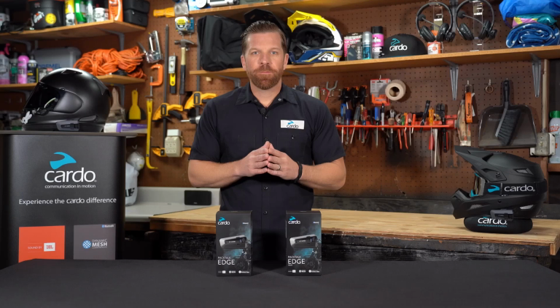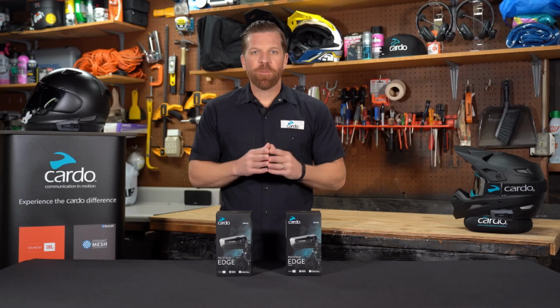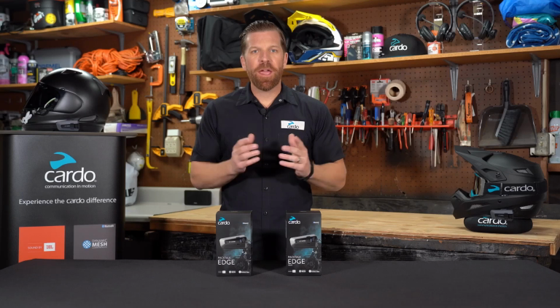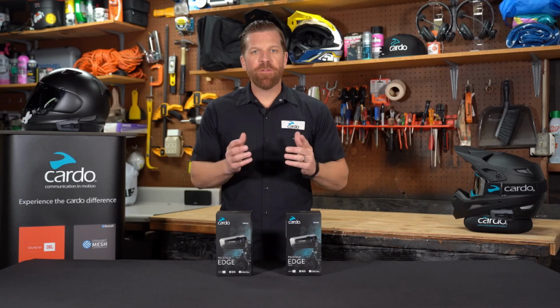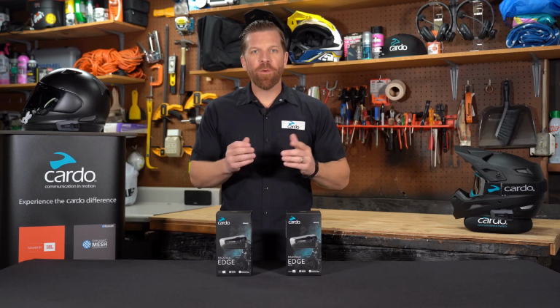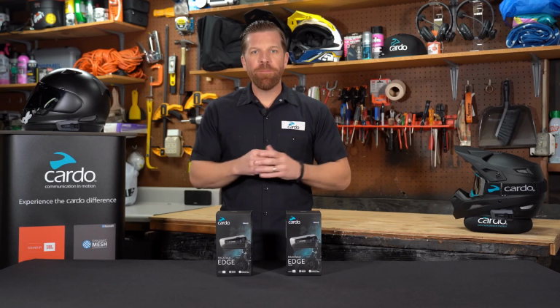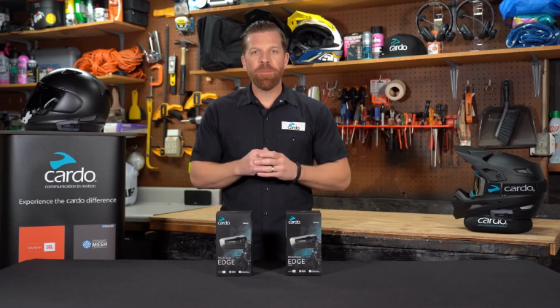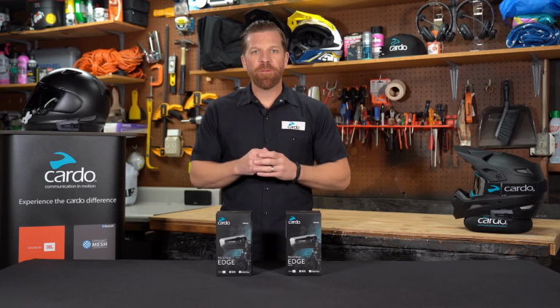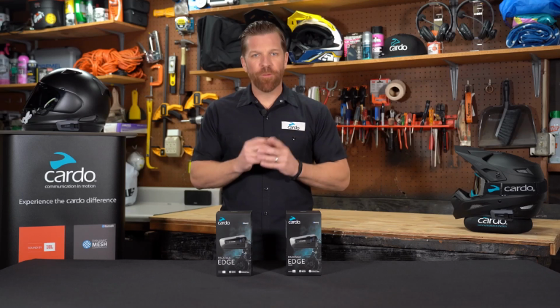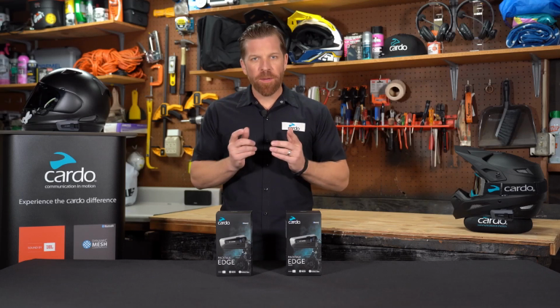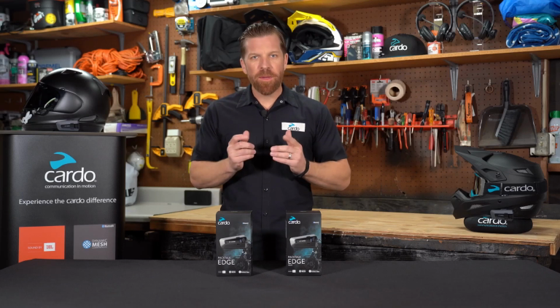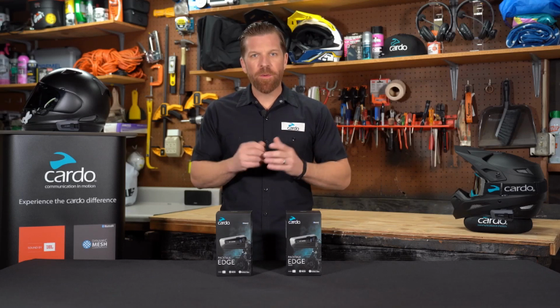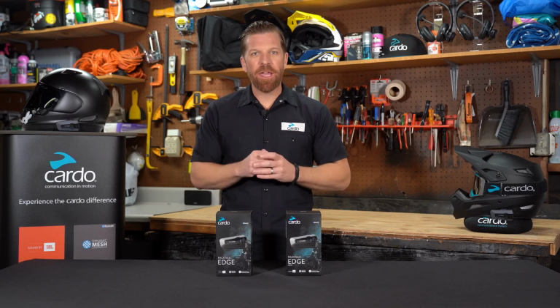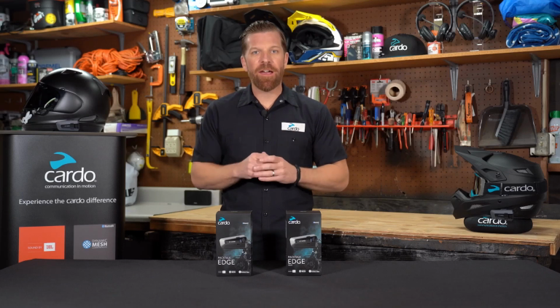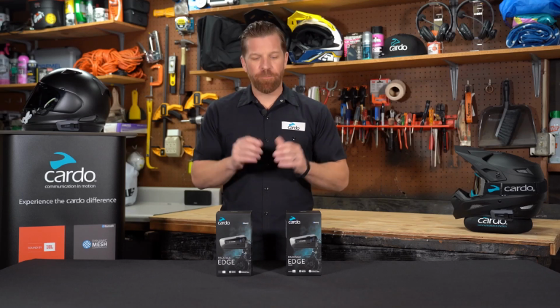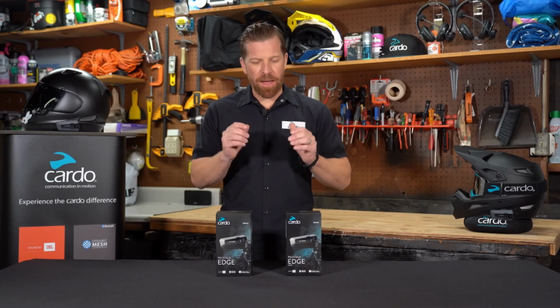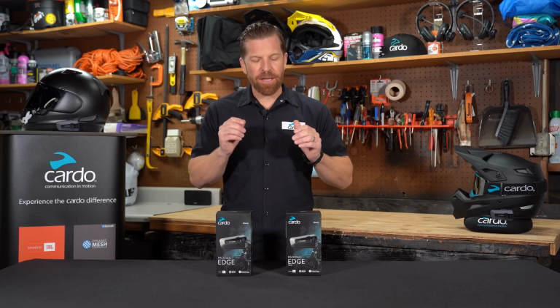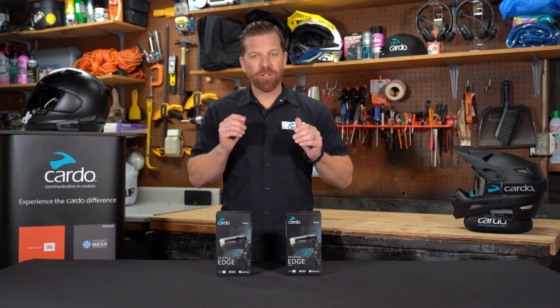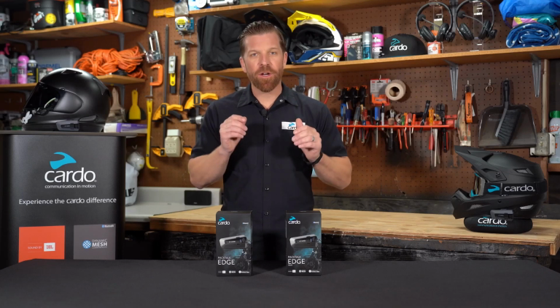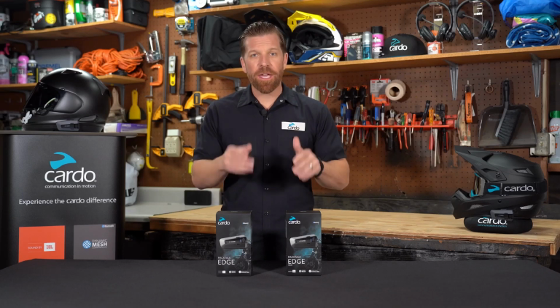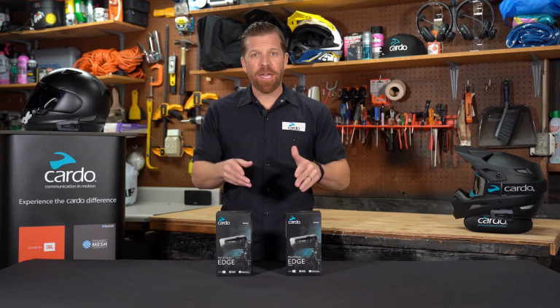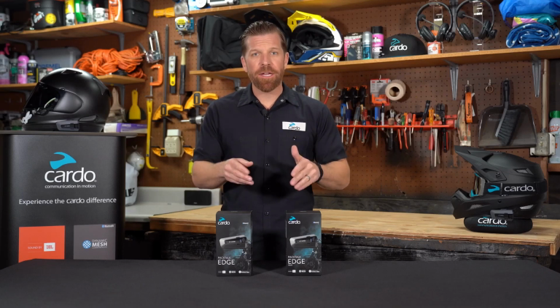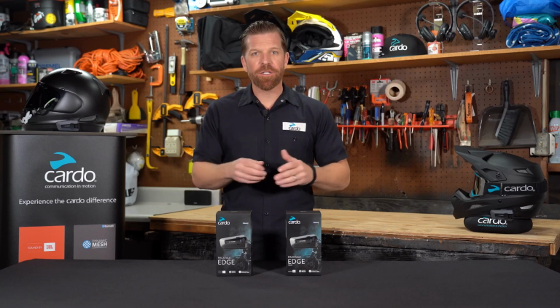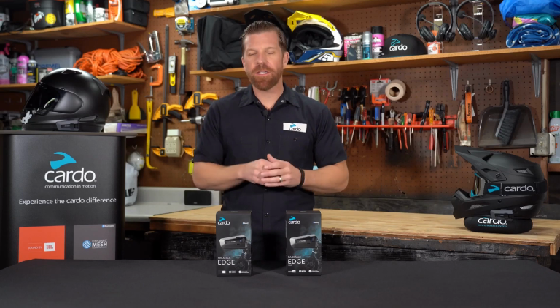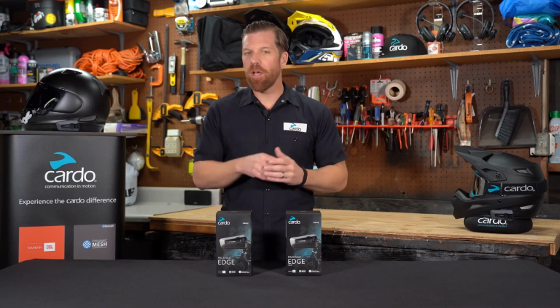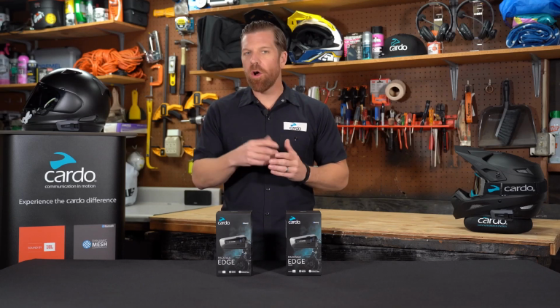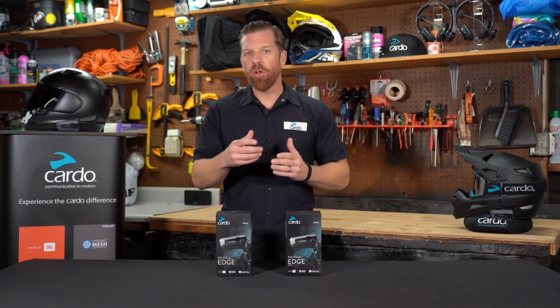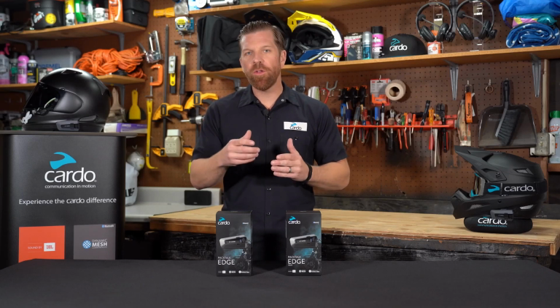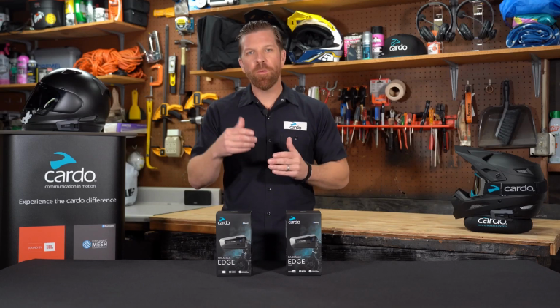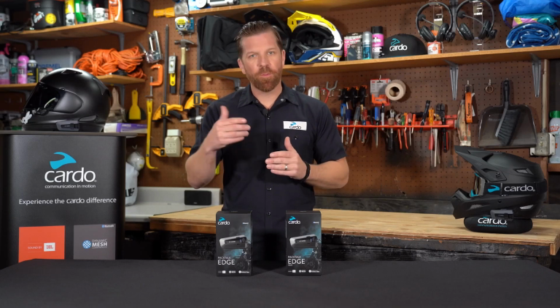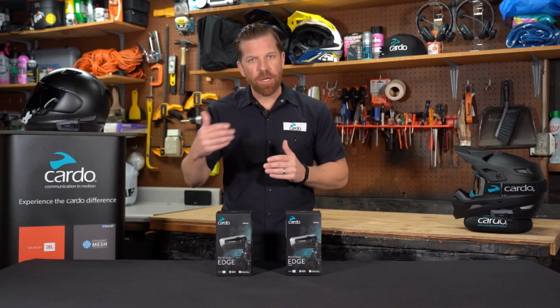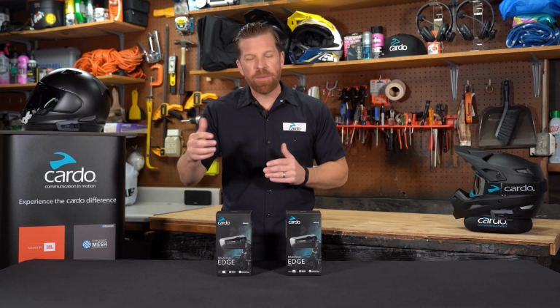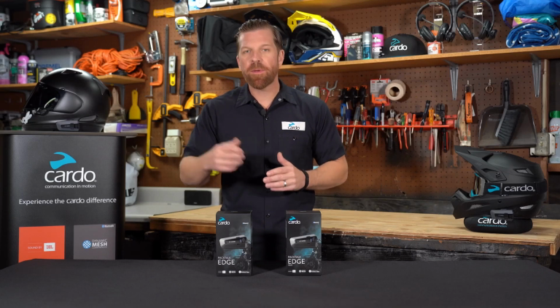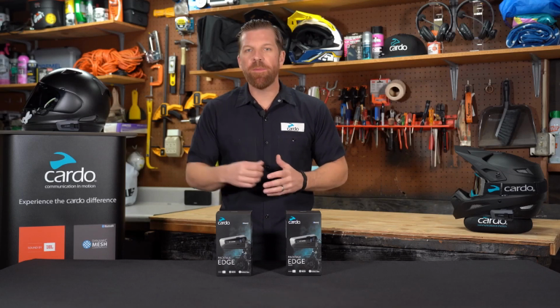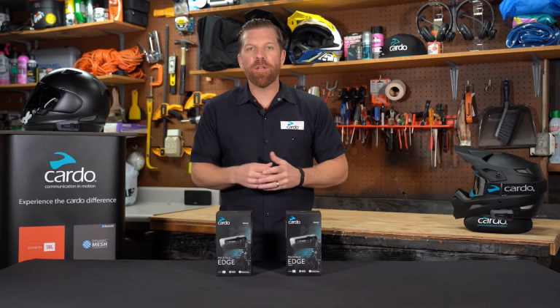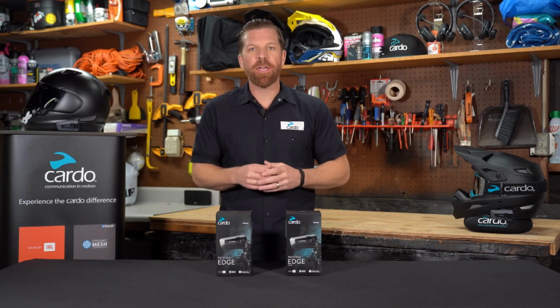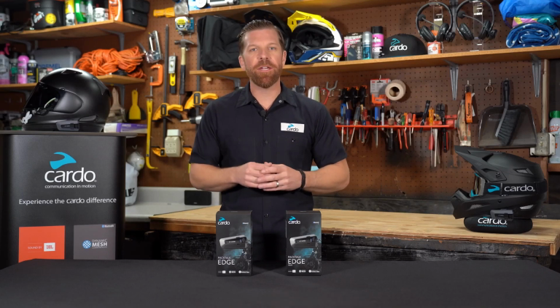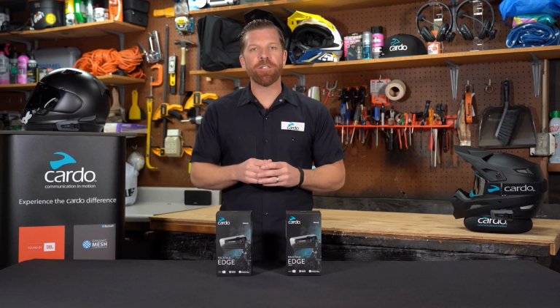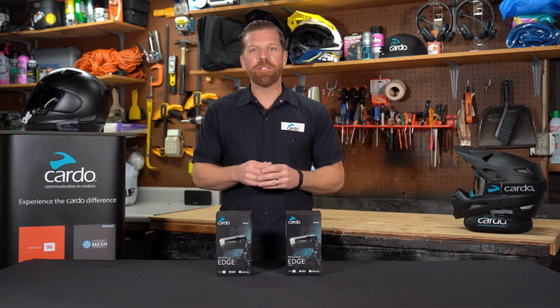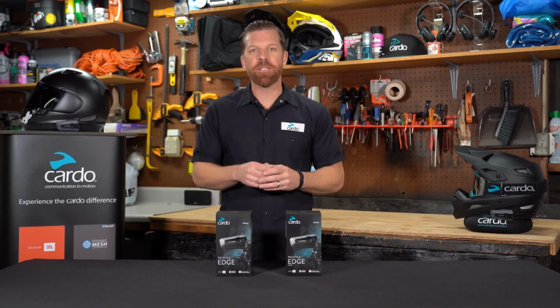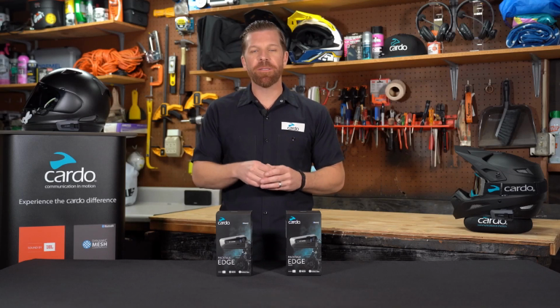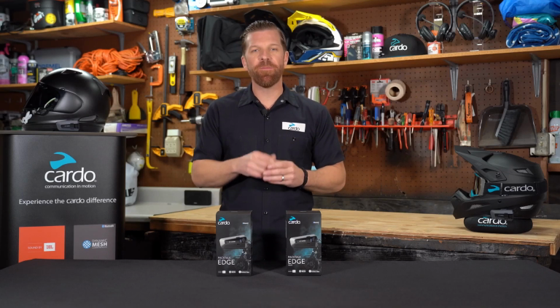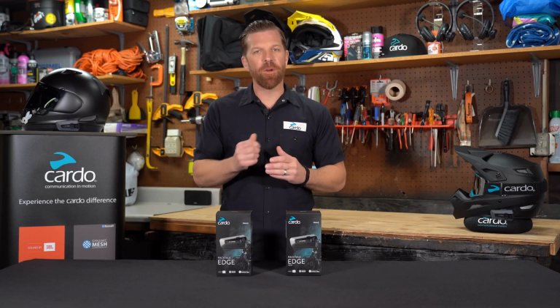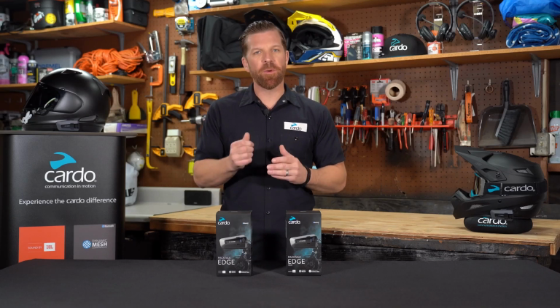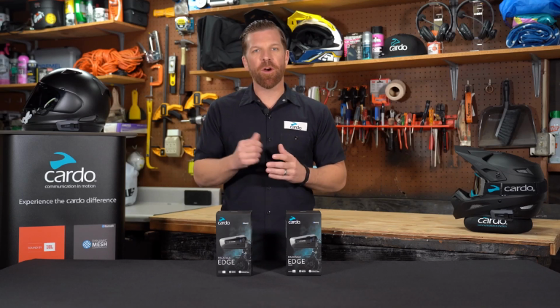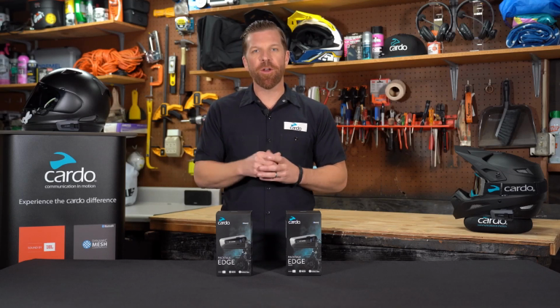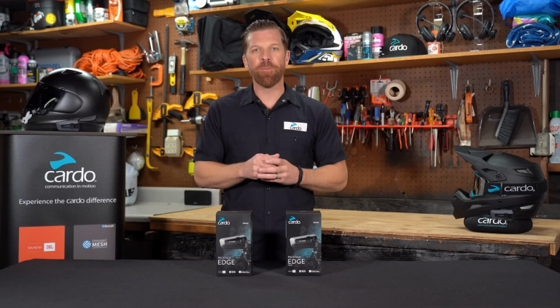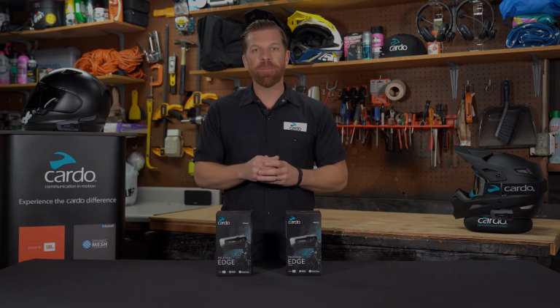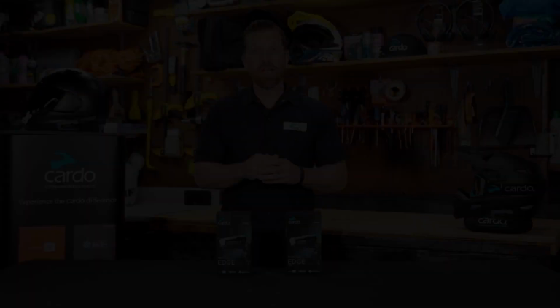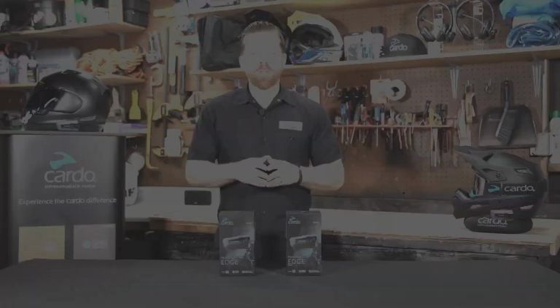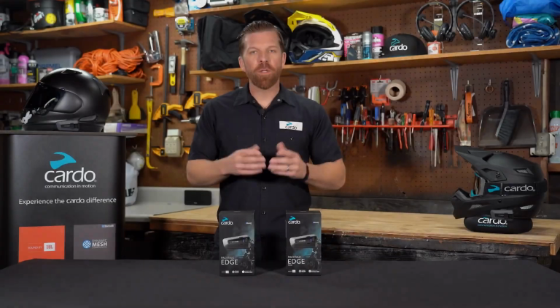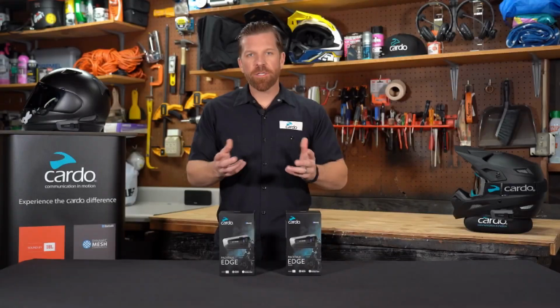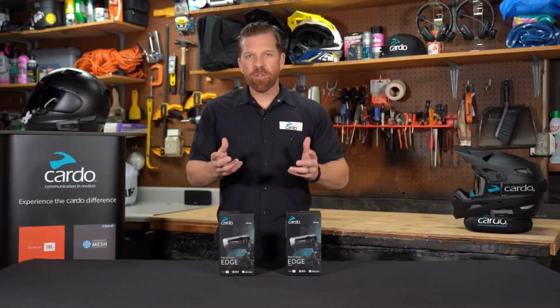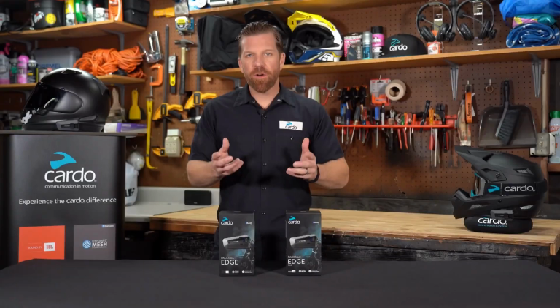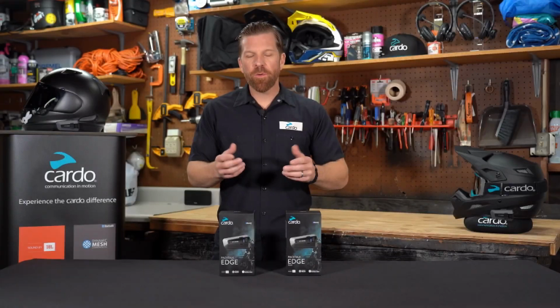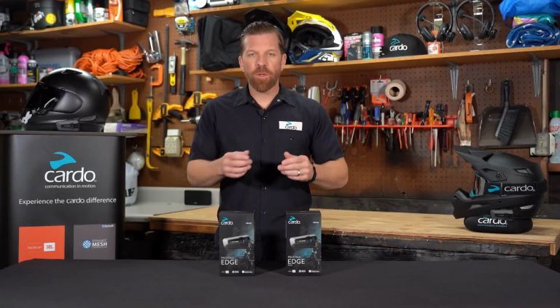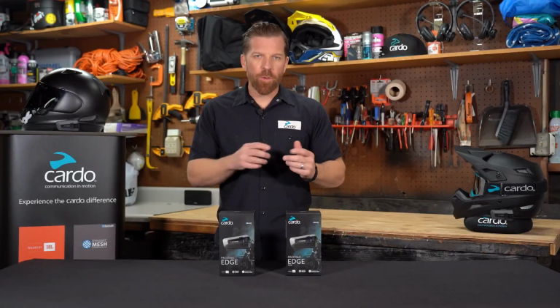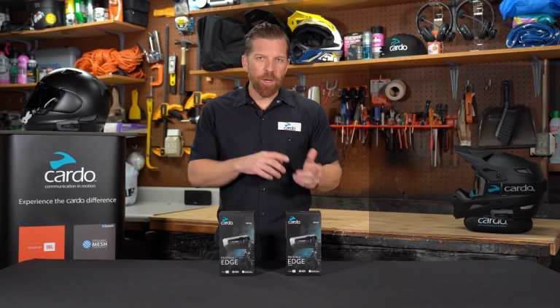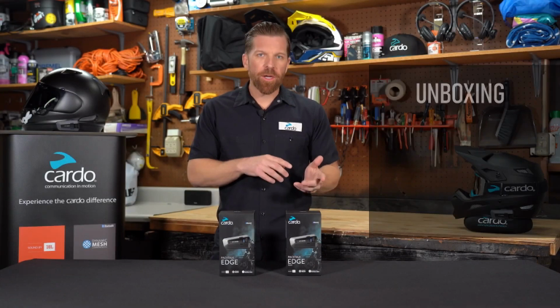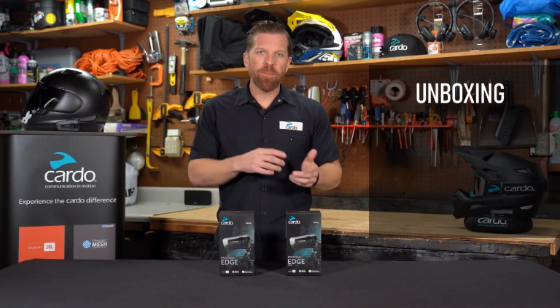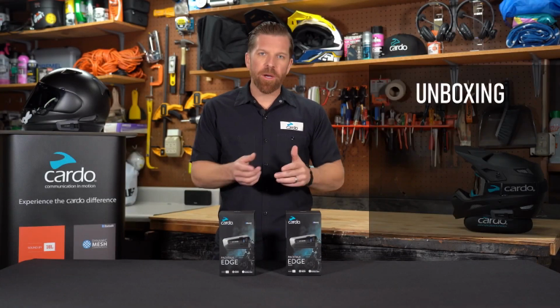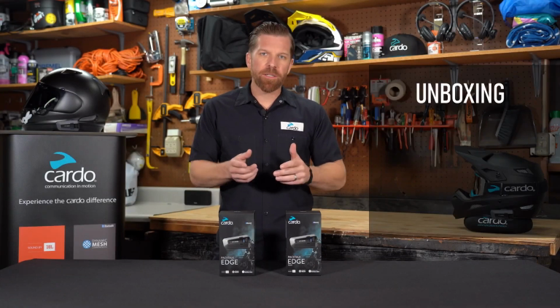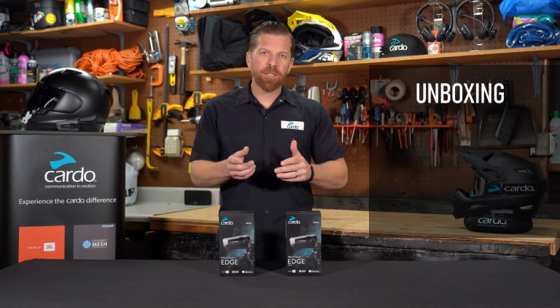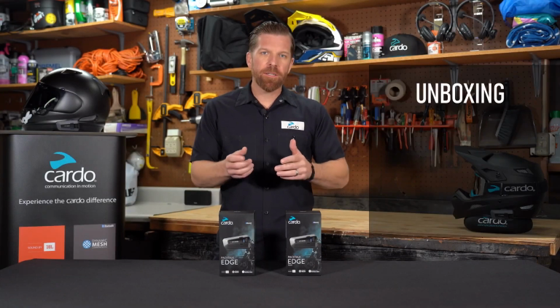Hey everyone, in front of me we have PacTalk Edge, the all-new premium communication system from Cardo. So let's start with a quick unboxing.